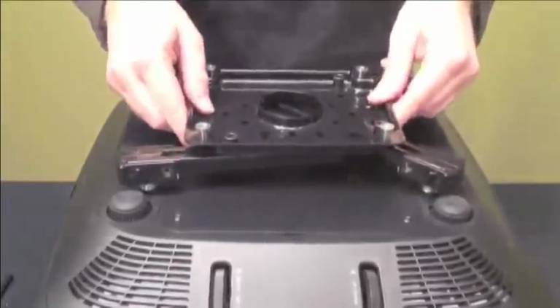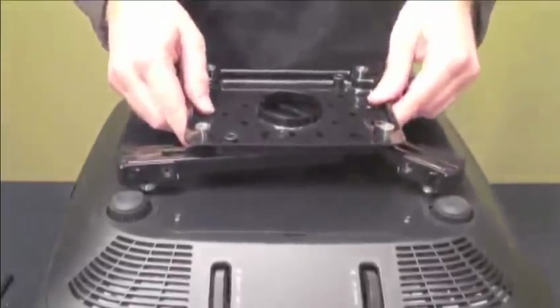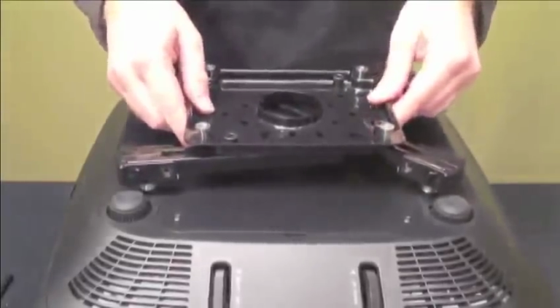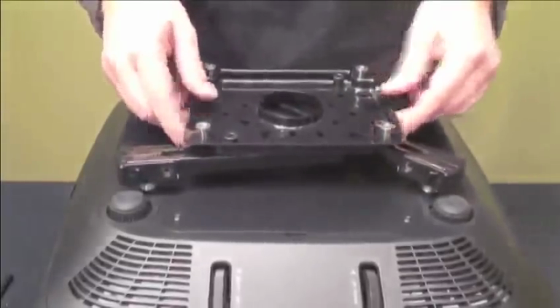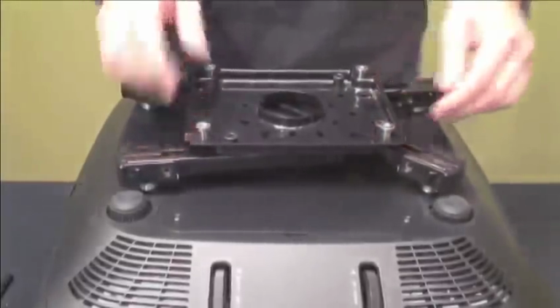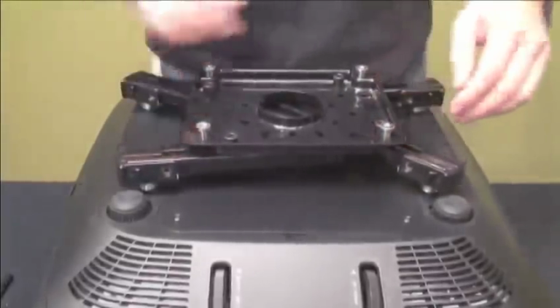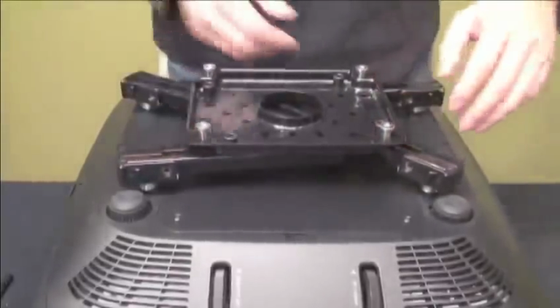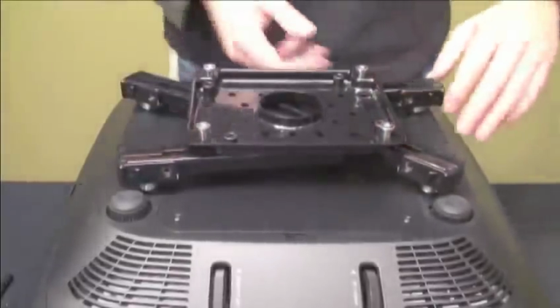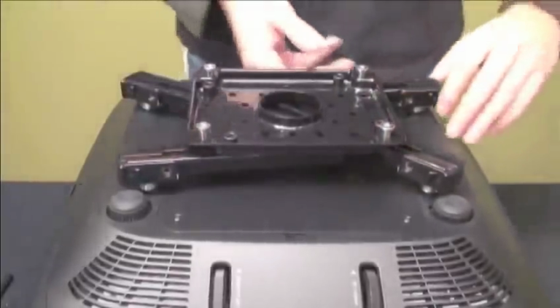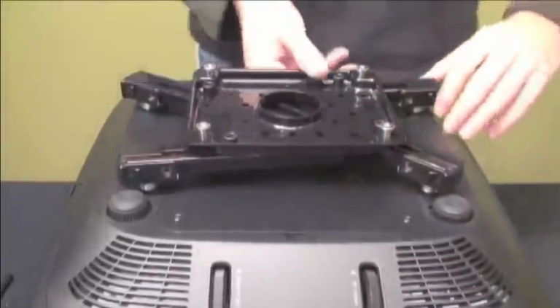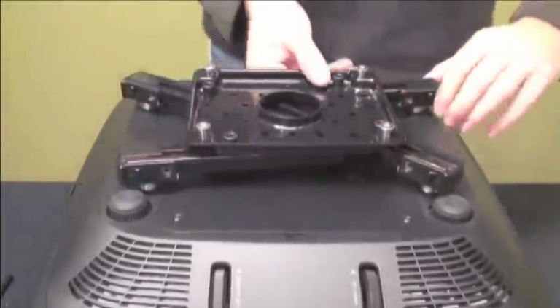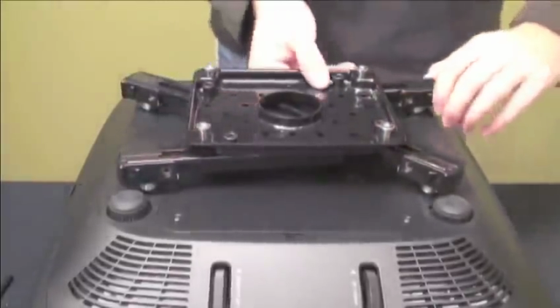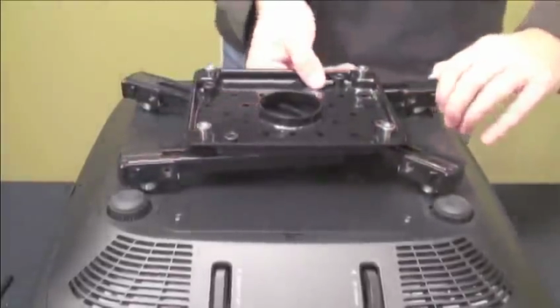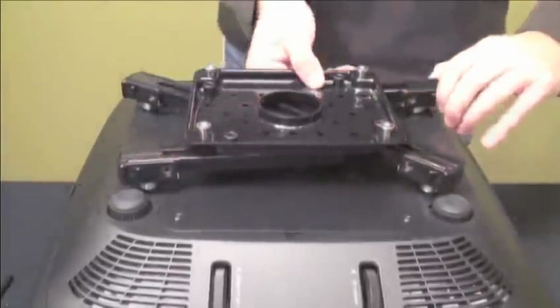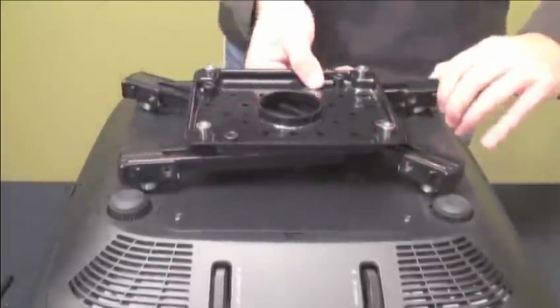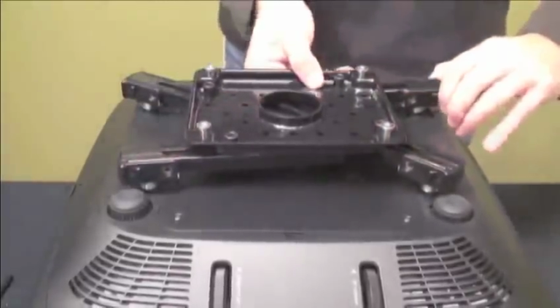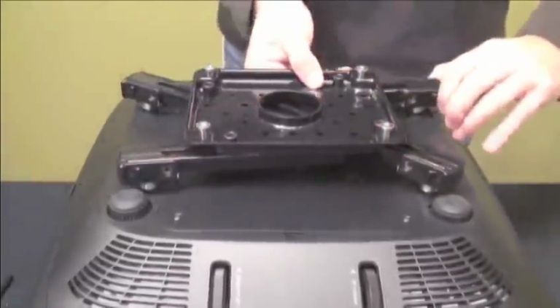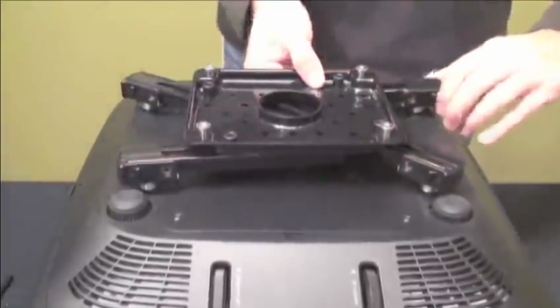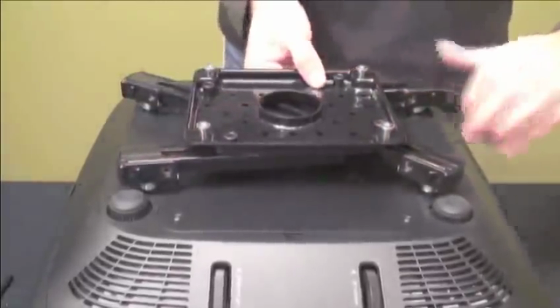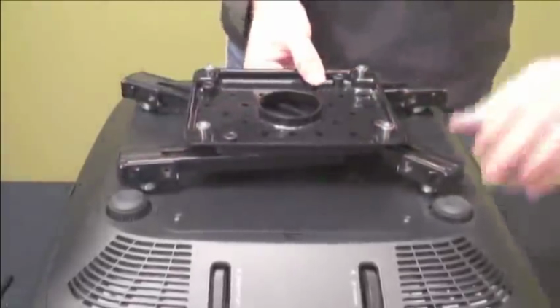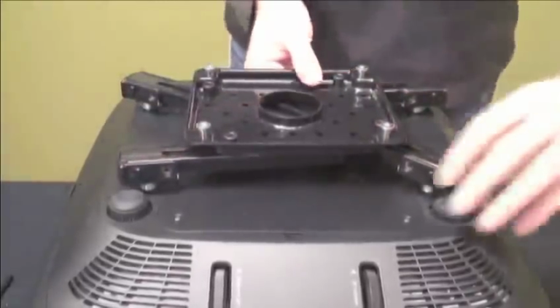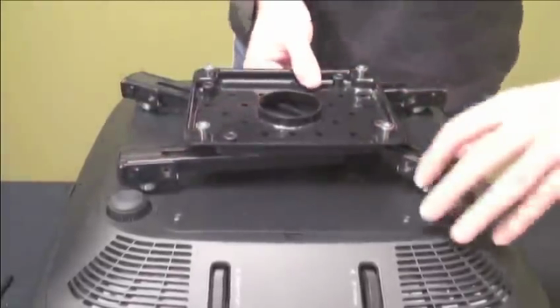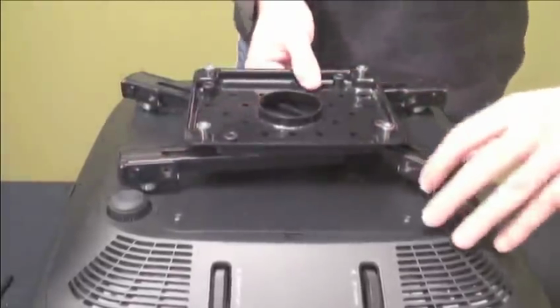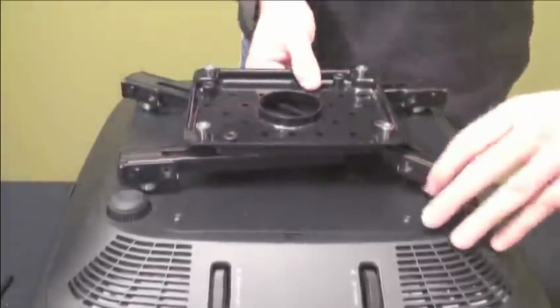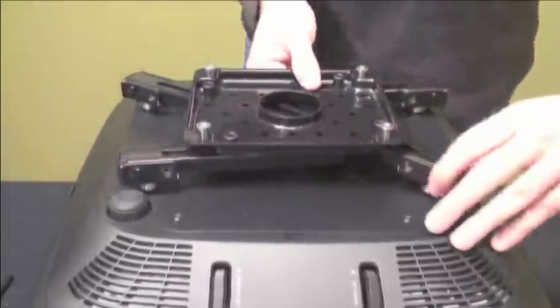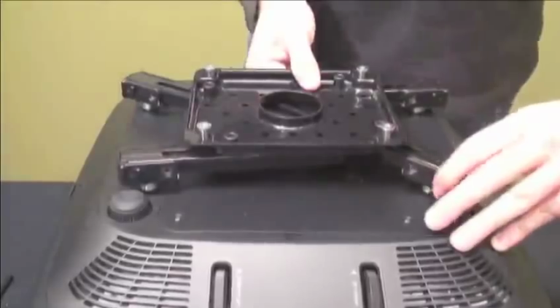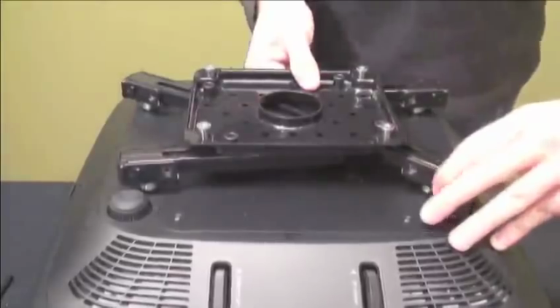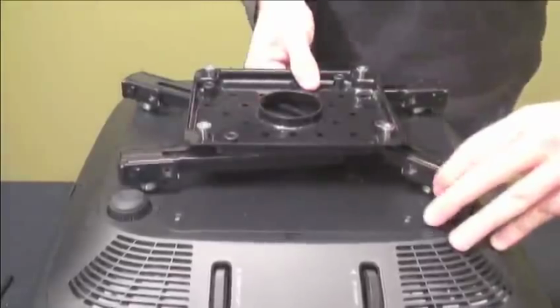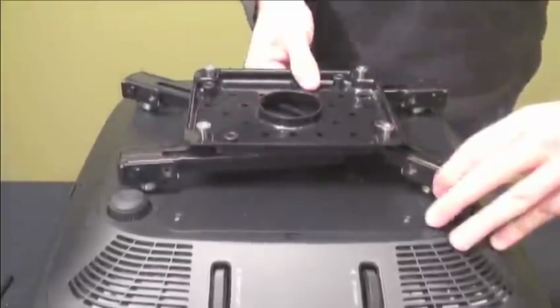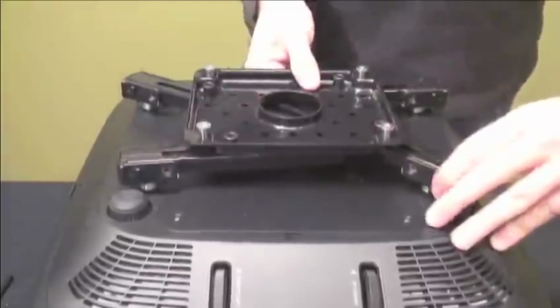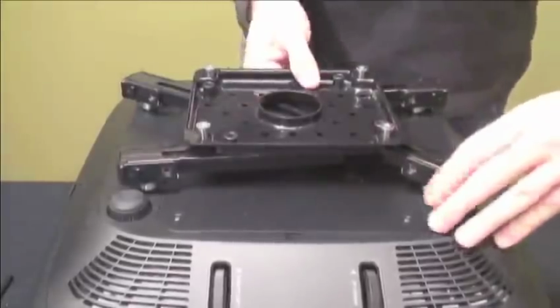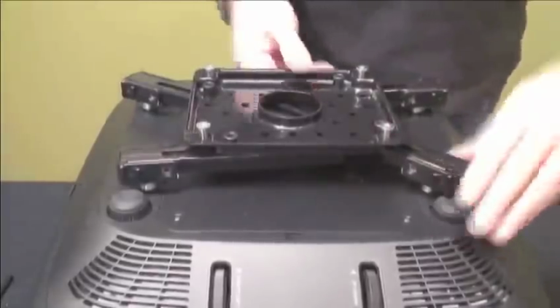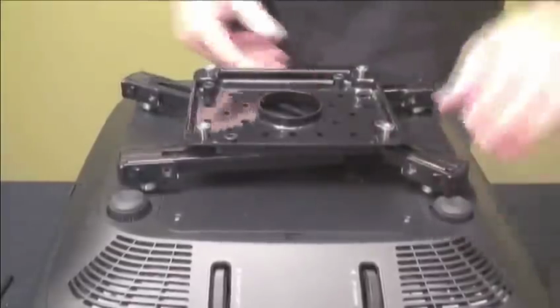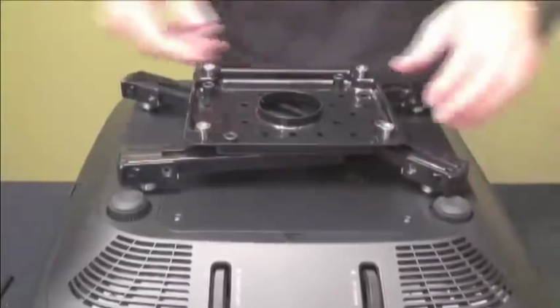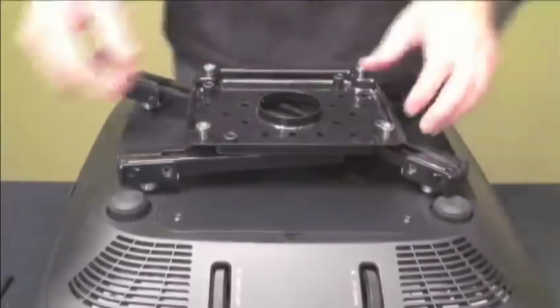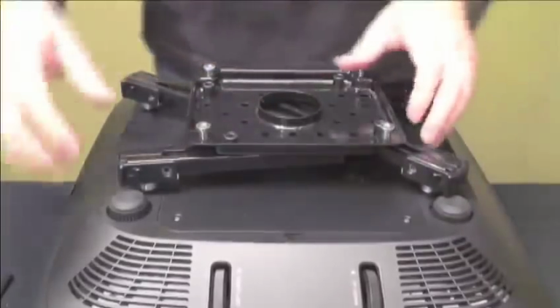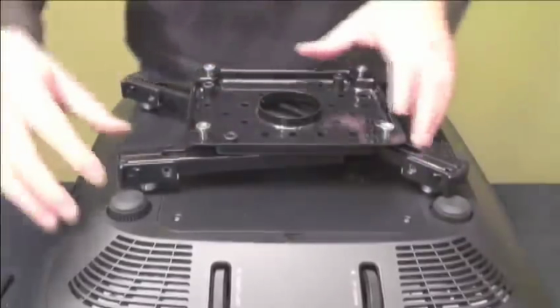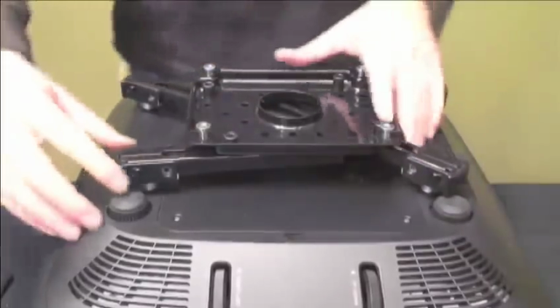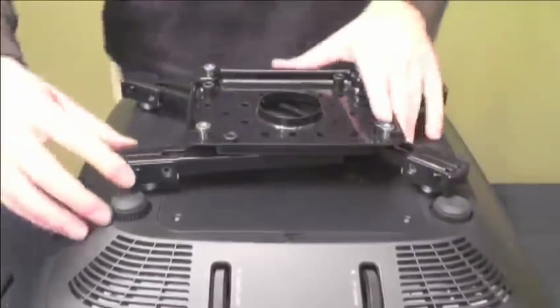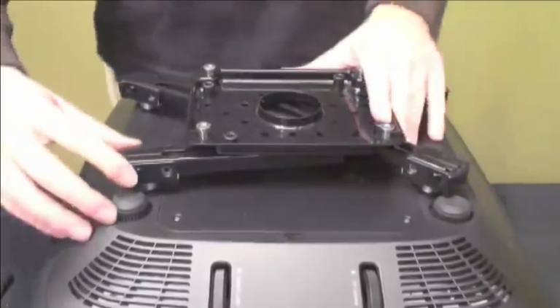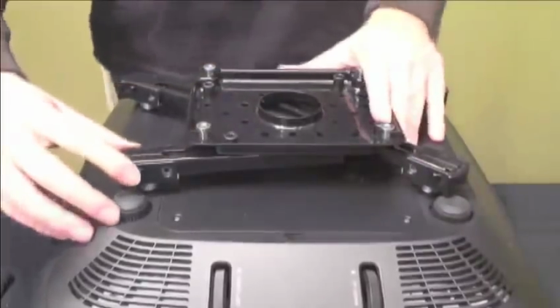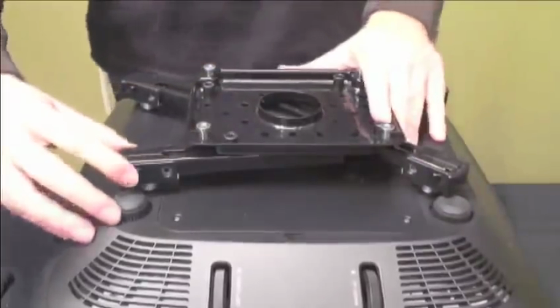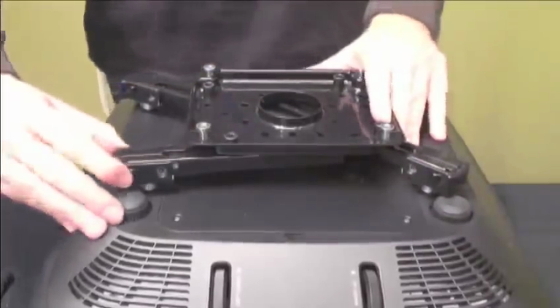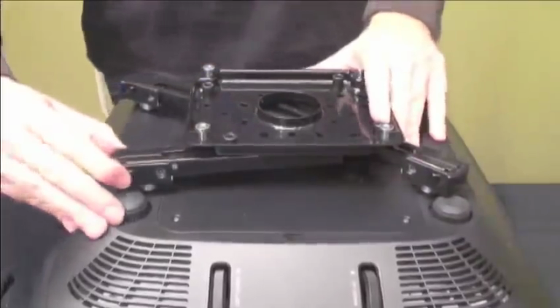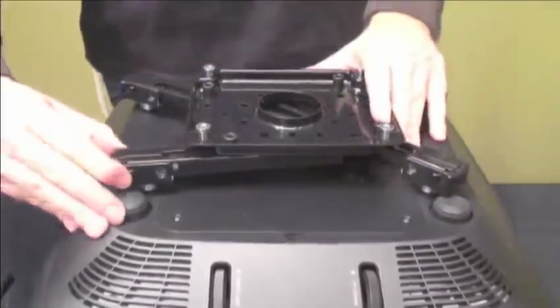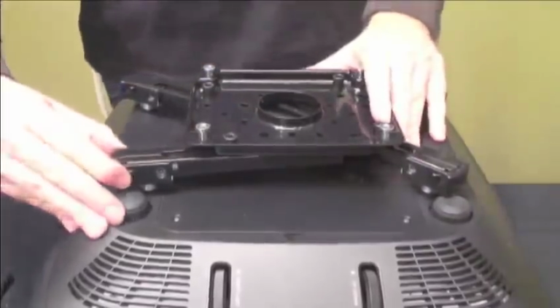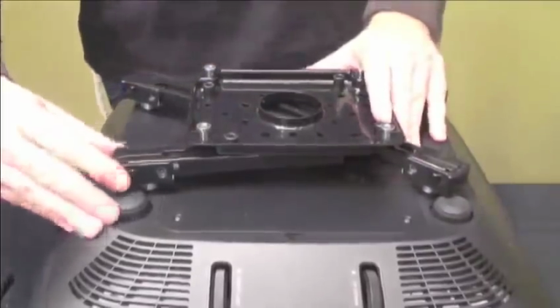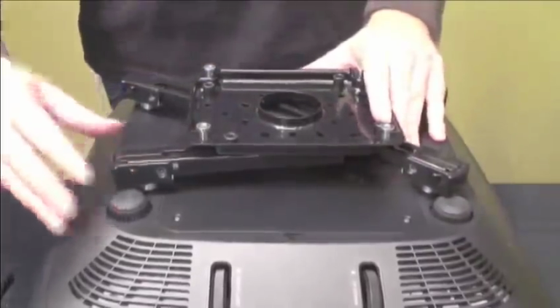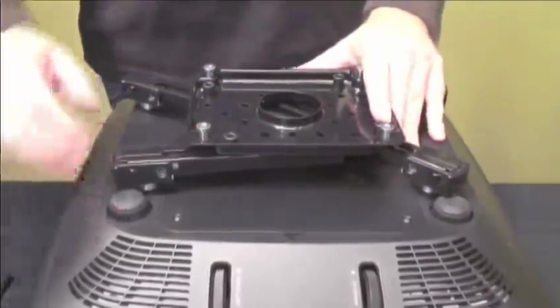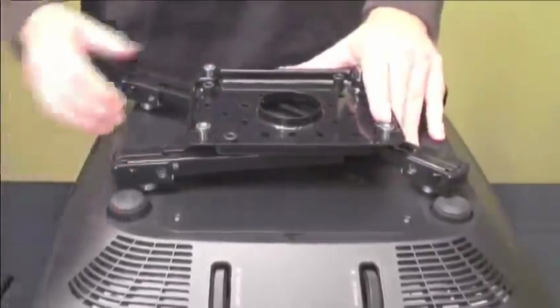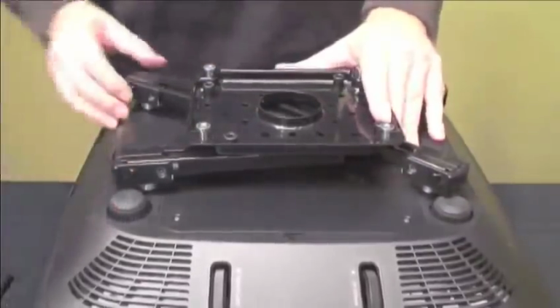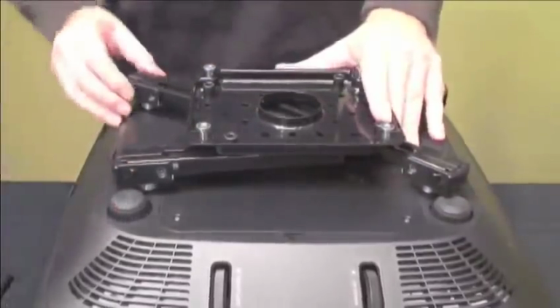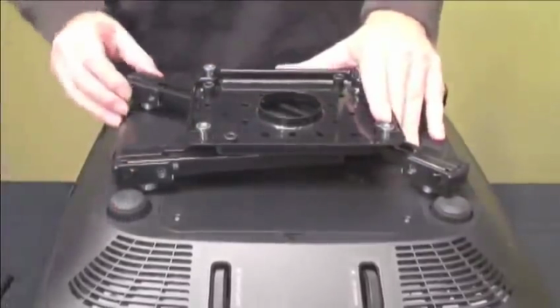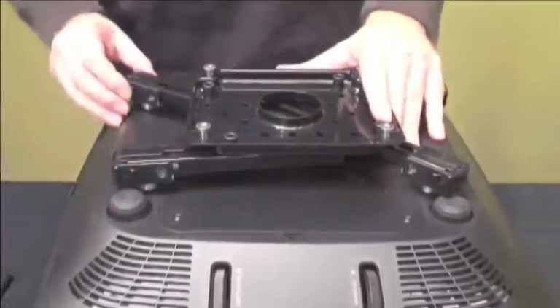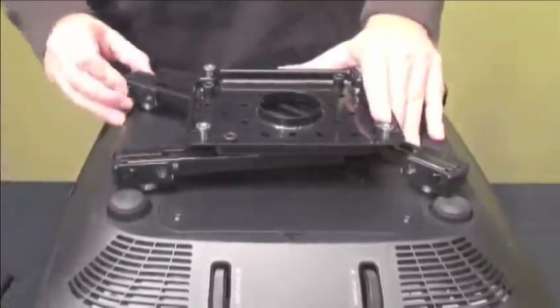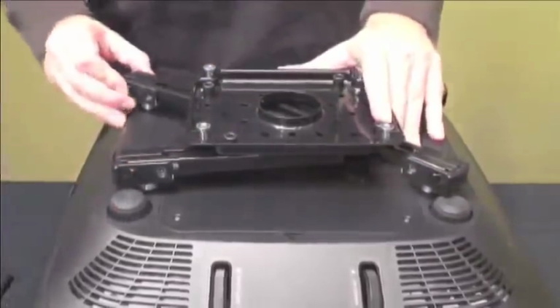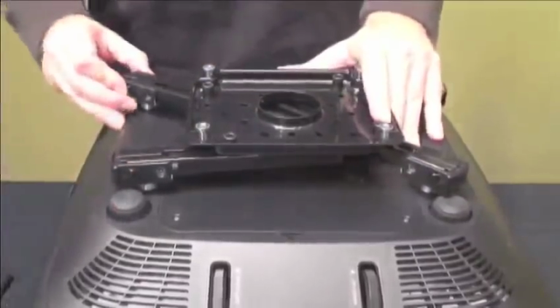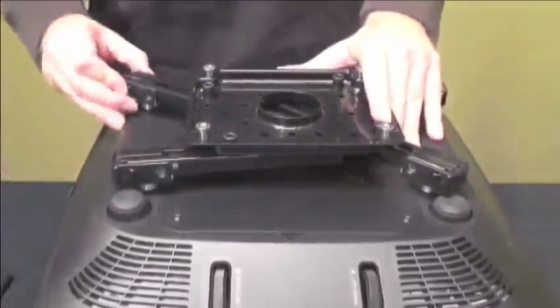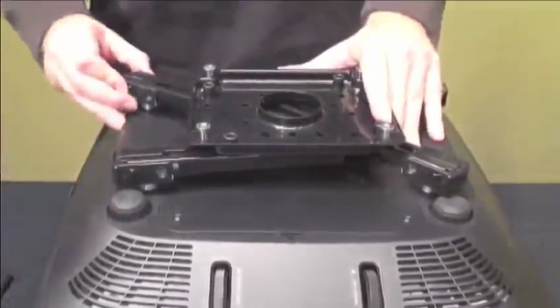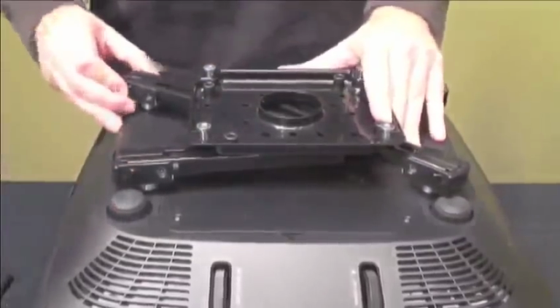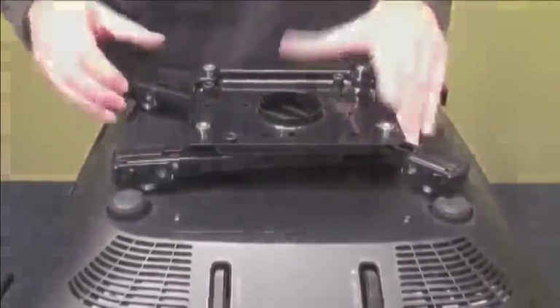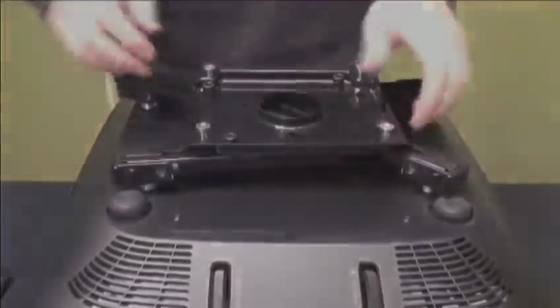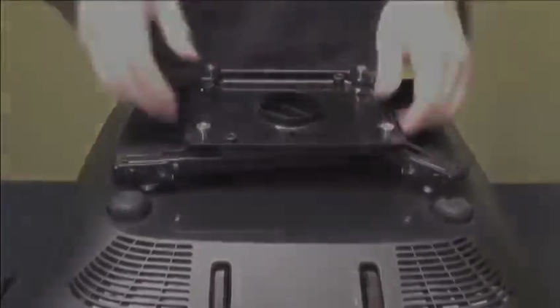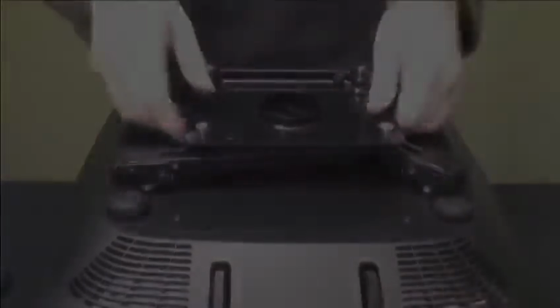To reinstall the bracket, simply place the mounting legs back on top of the mounting buttons and lock each leg into place.